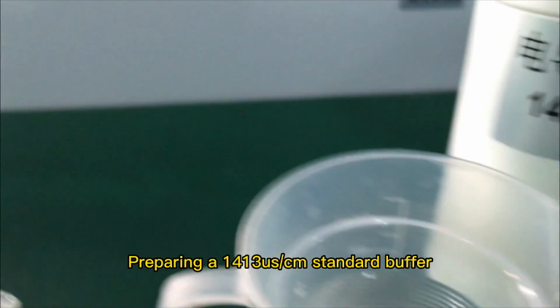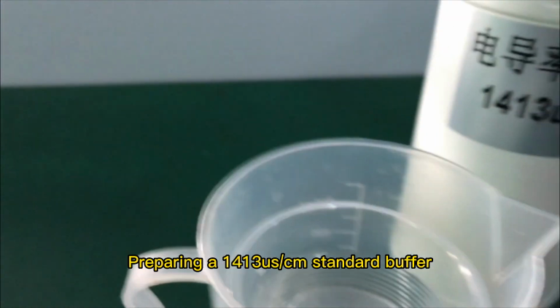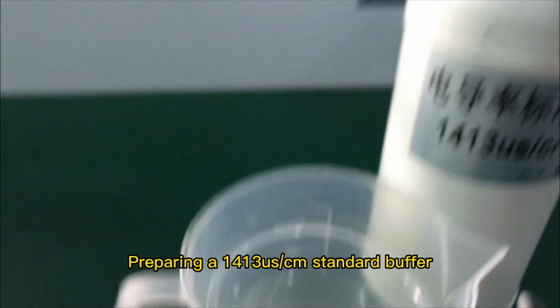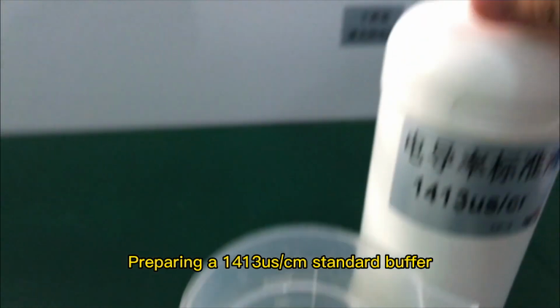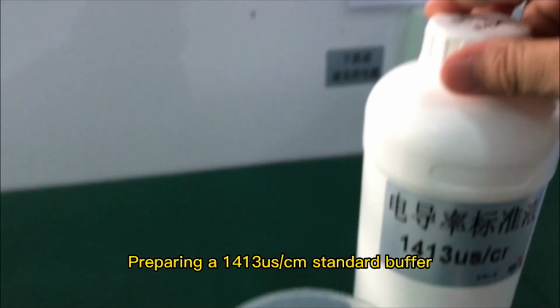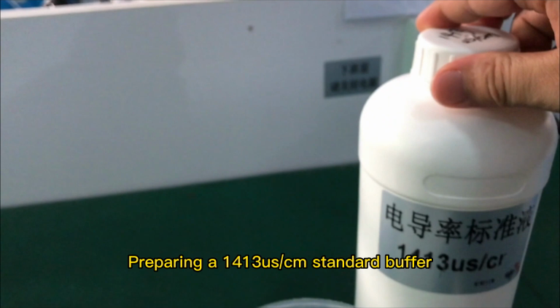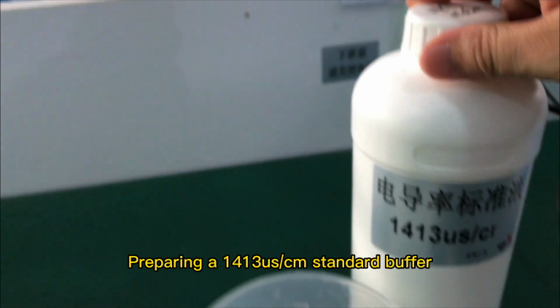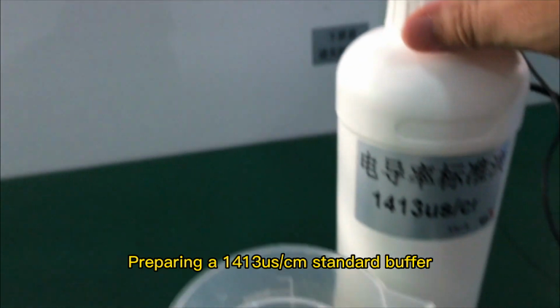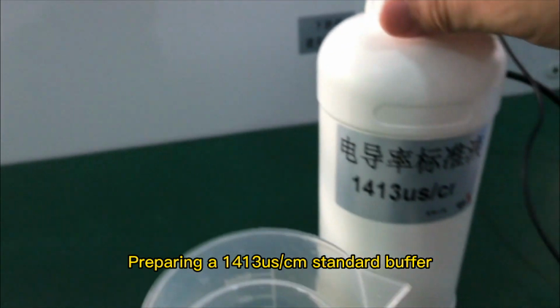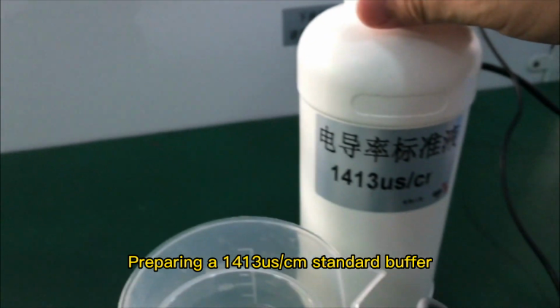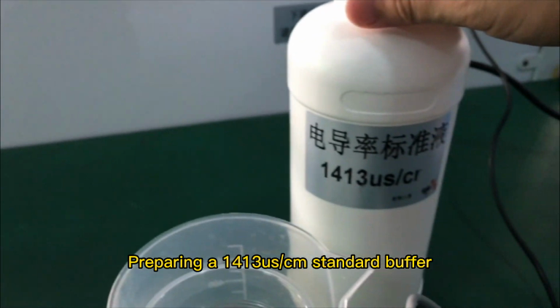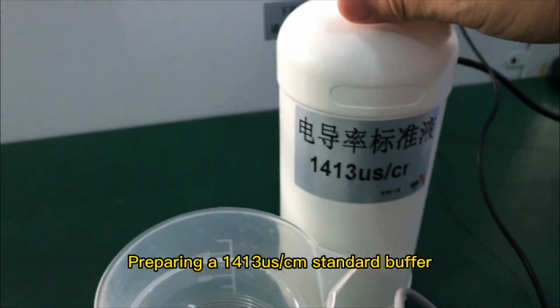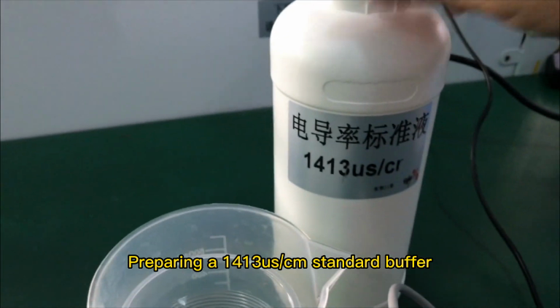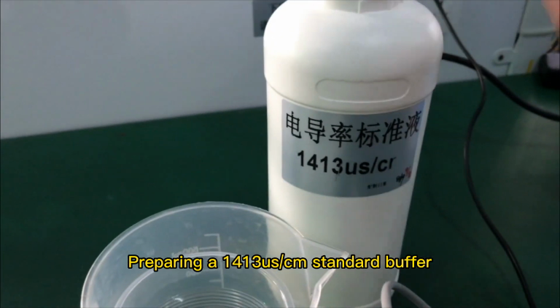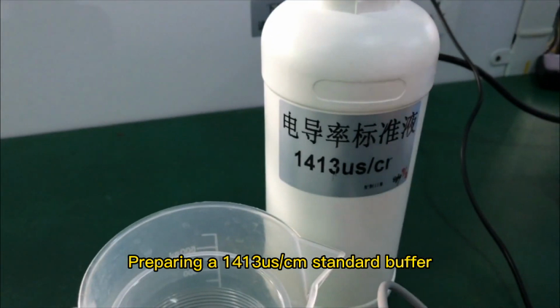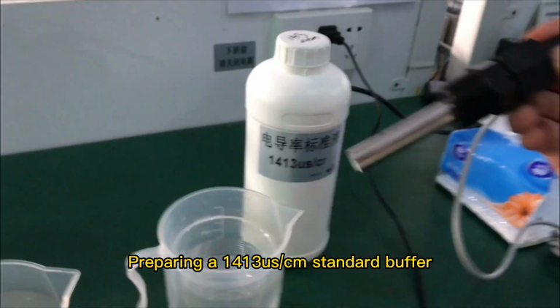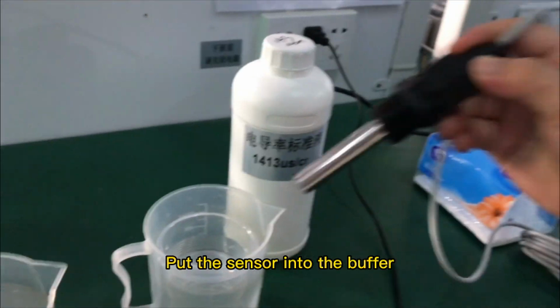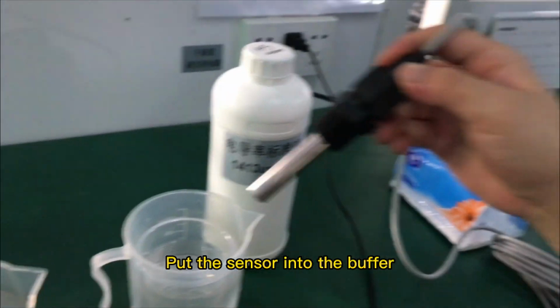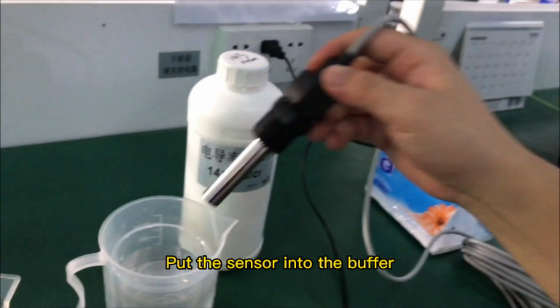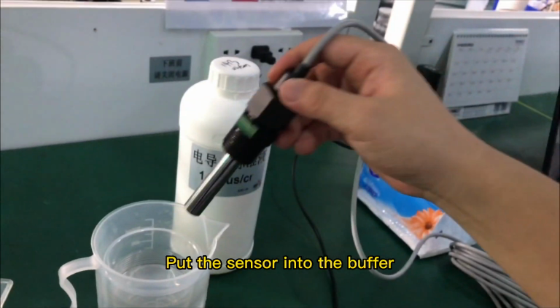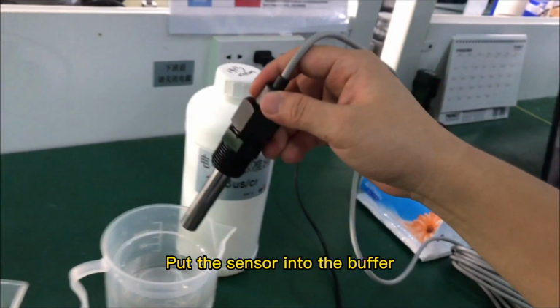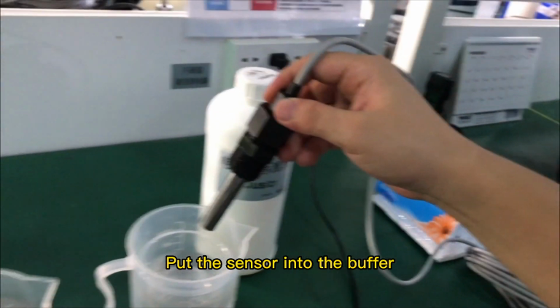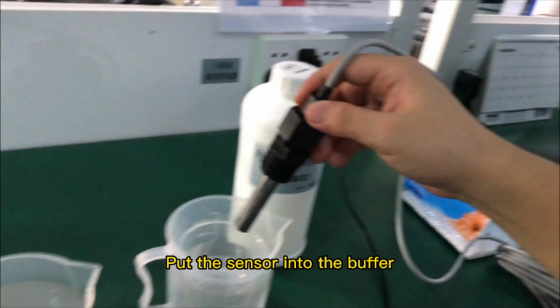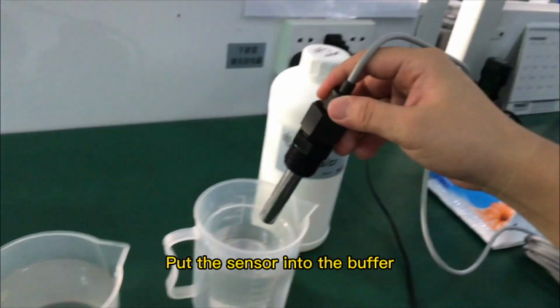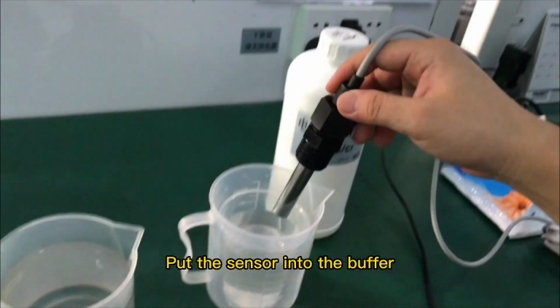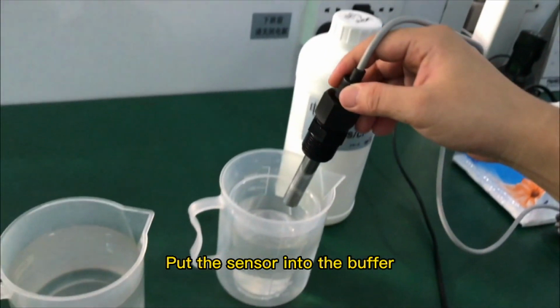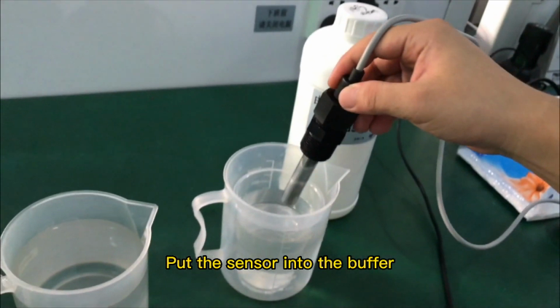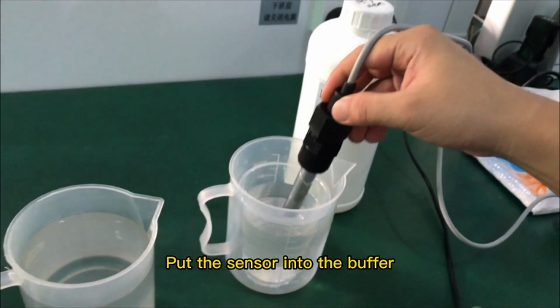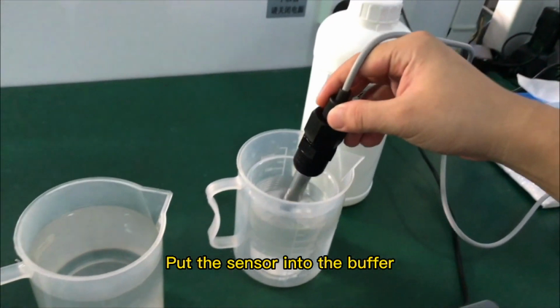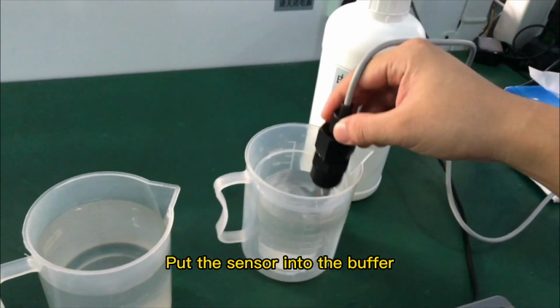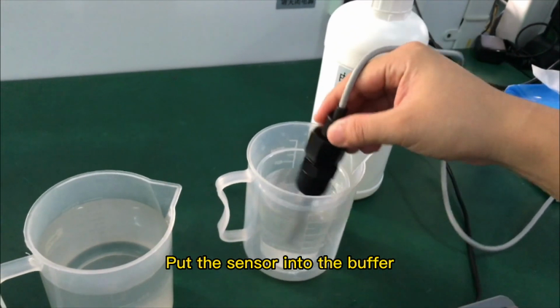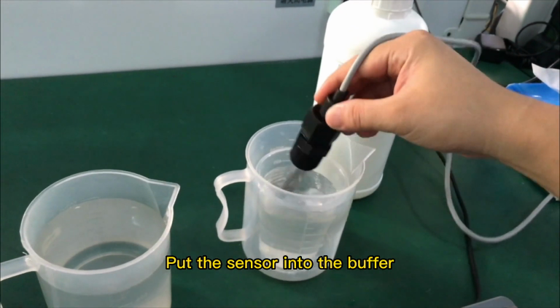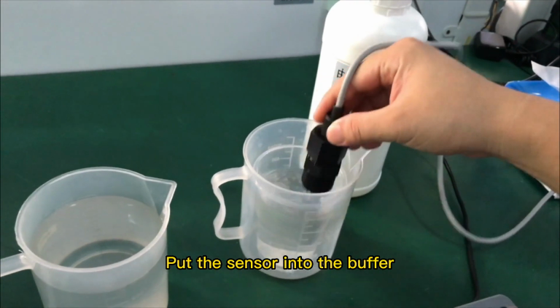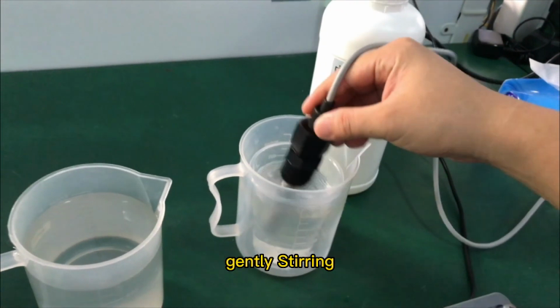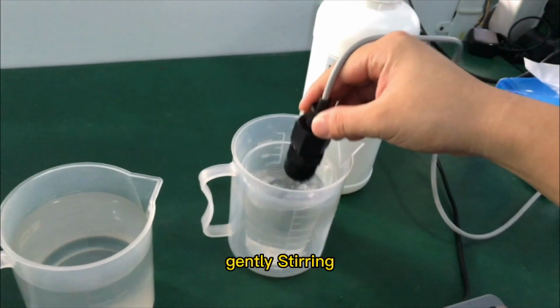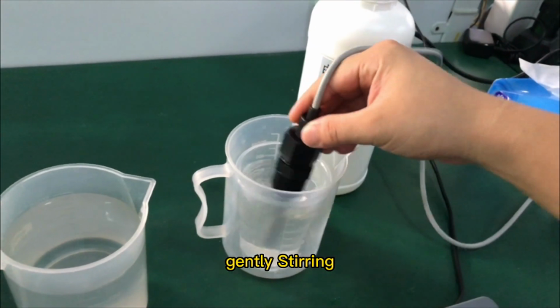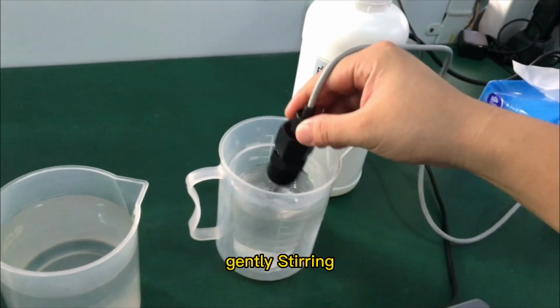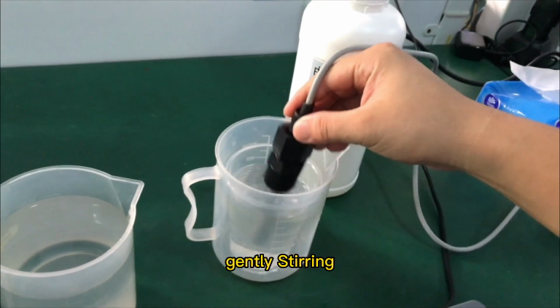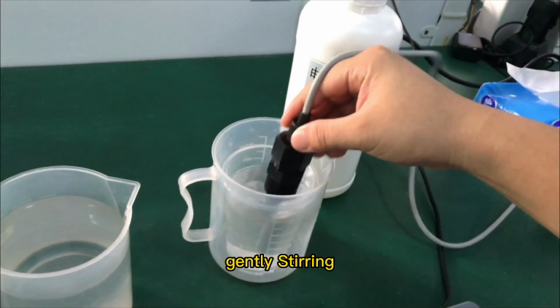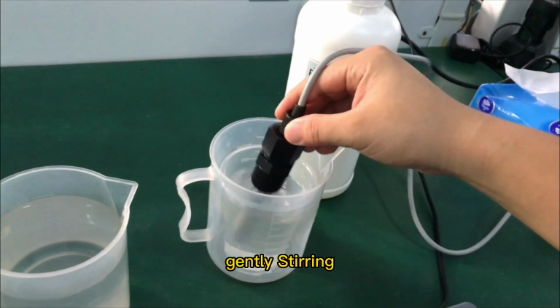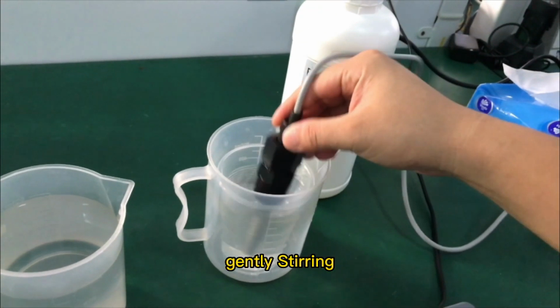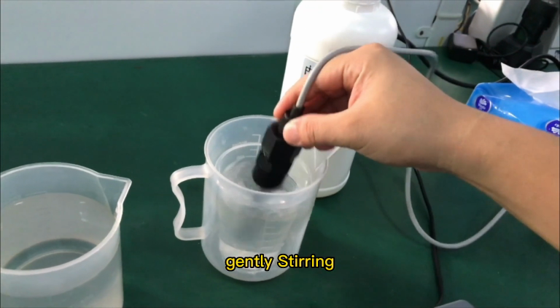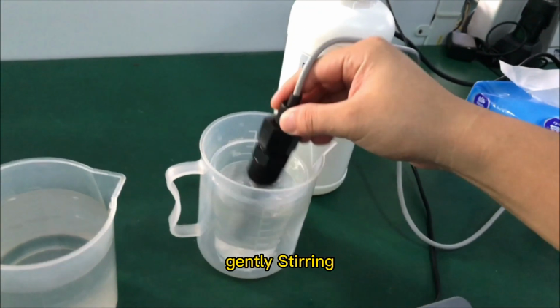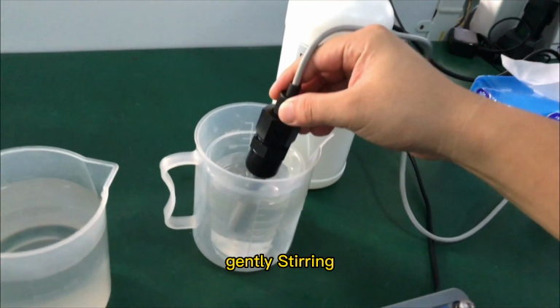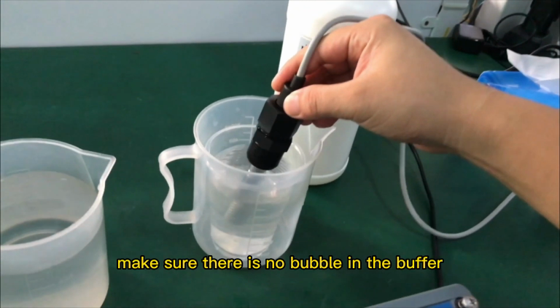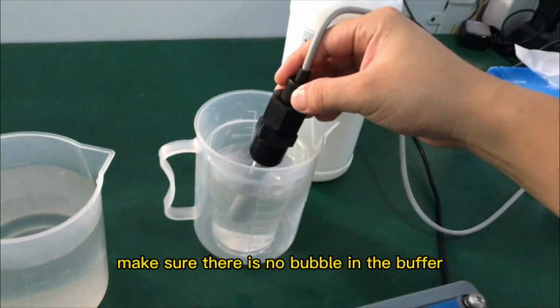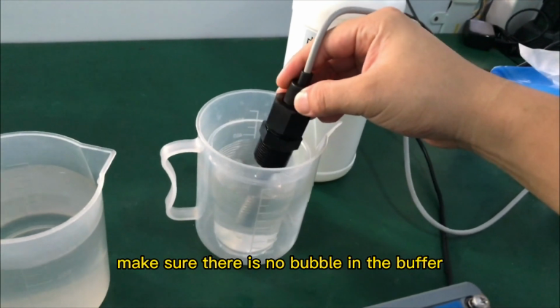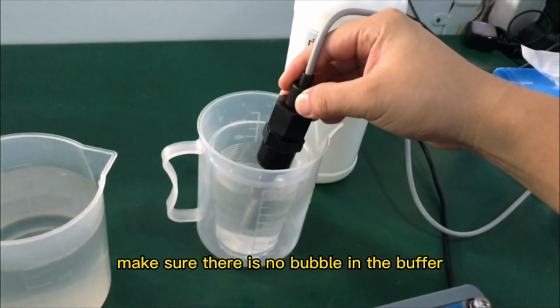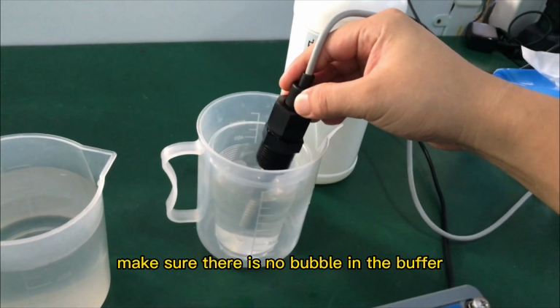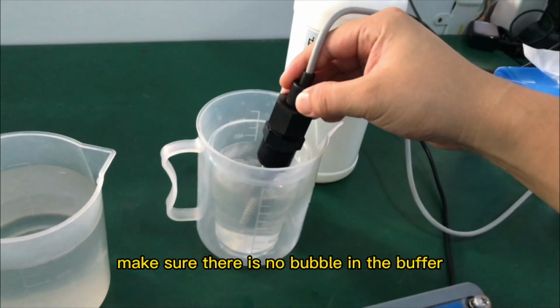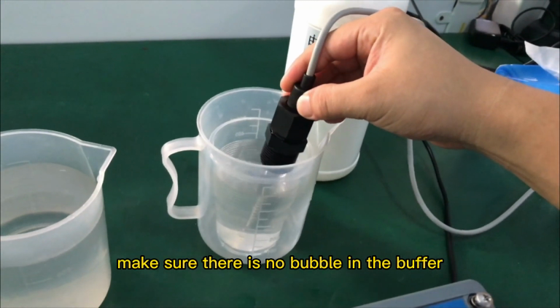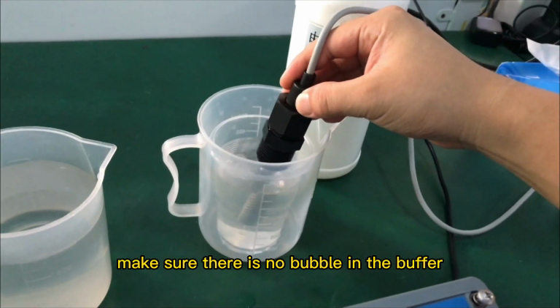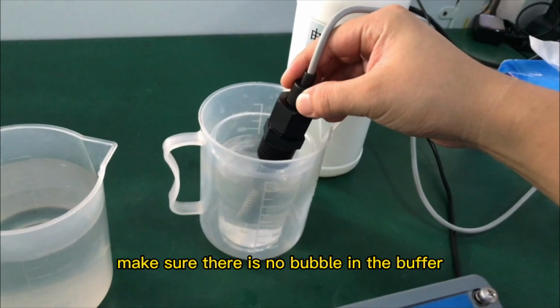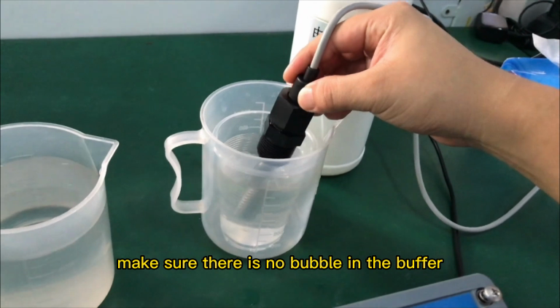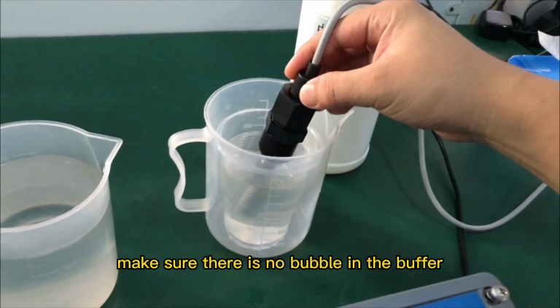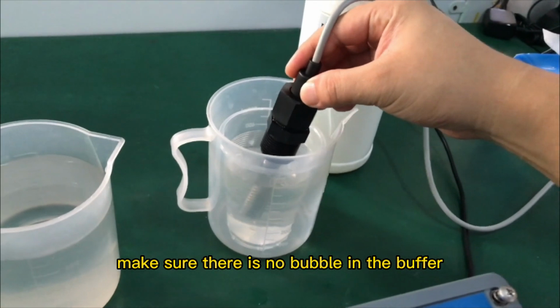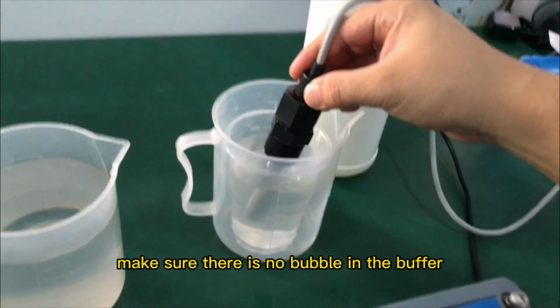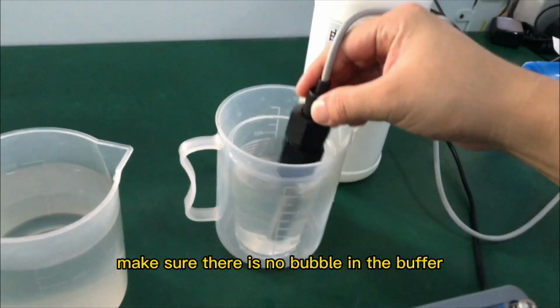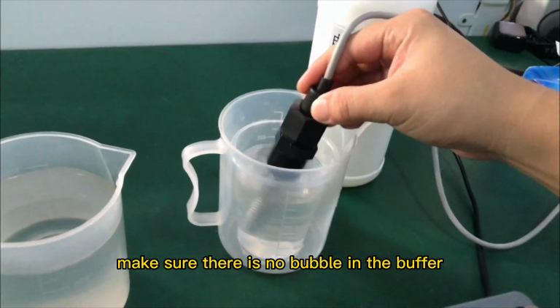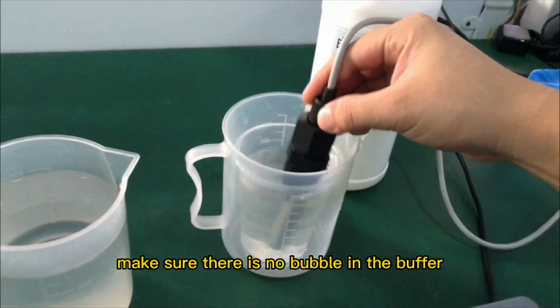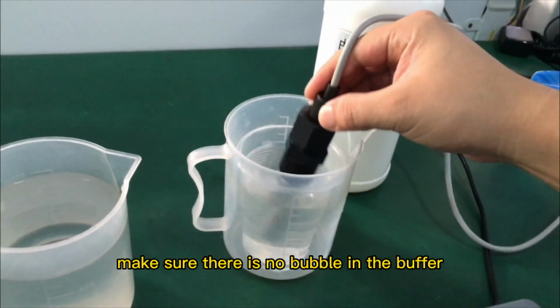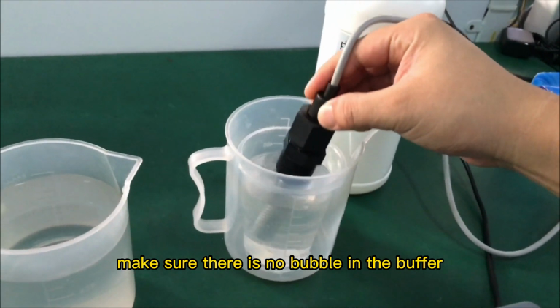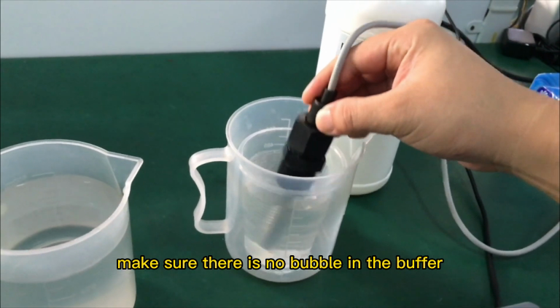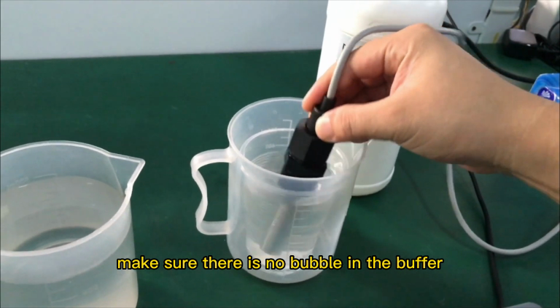Prepare a standard buffer. Put the sensor into the buffer and gently stir. Make sure there are no bubbles in the buffer.